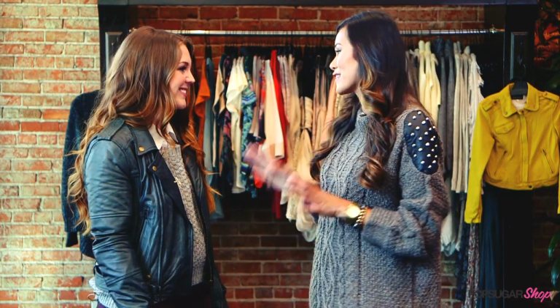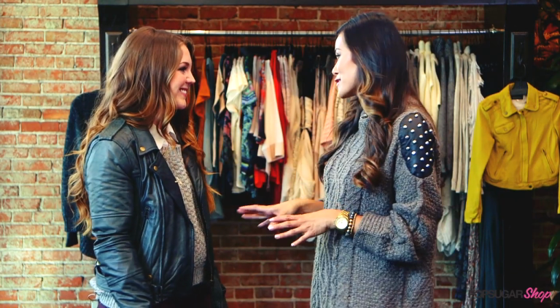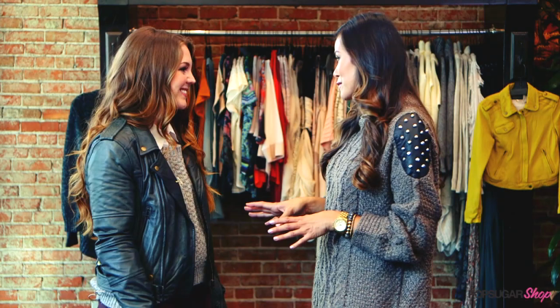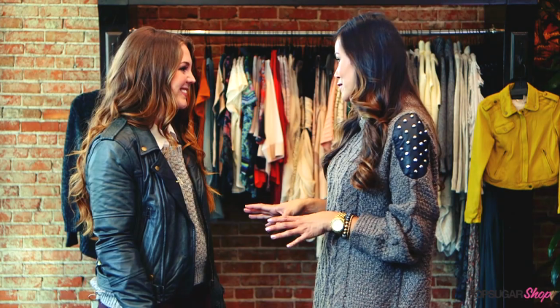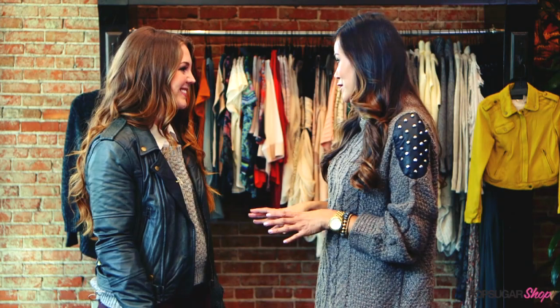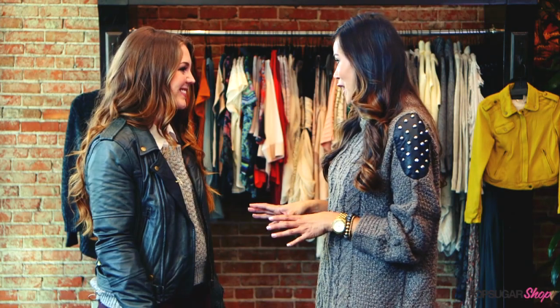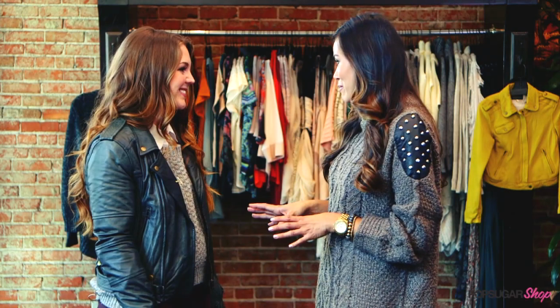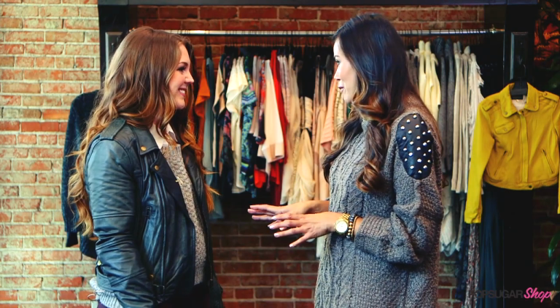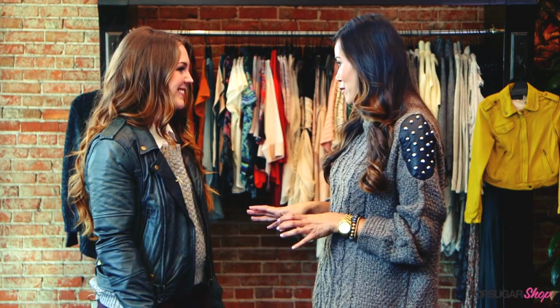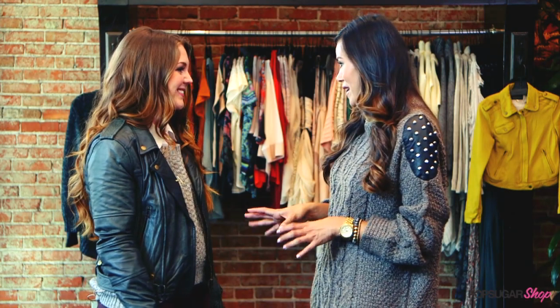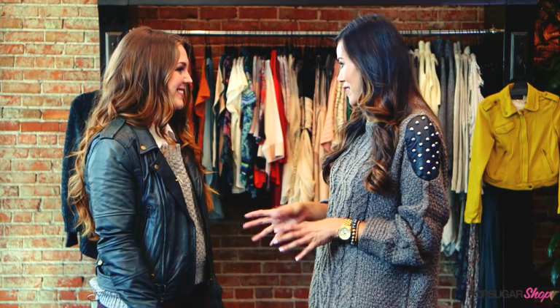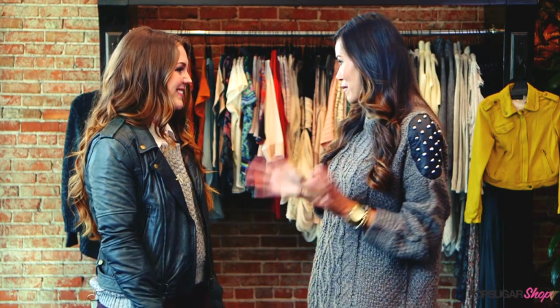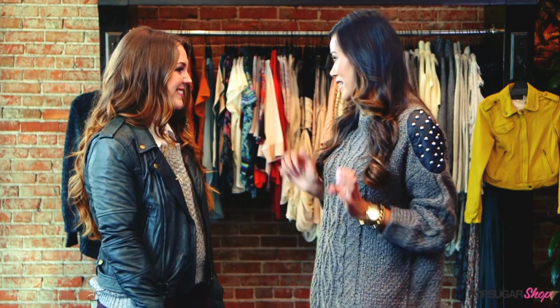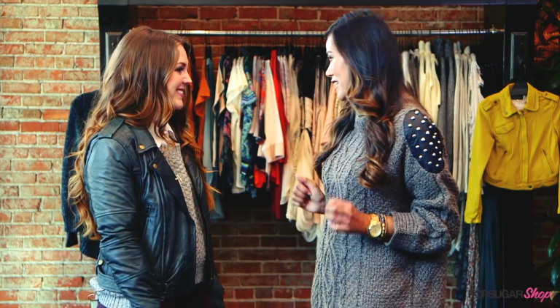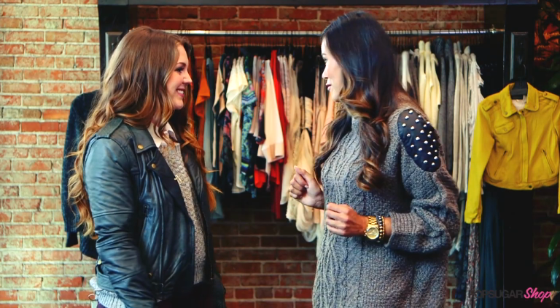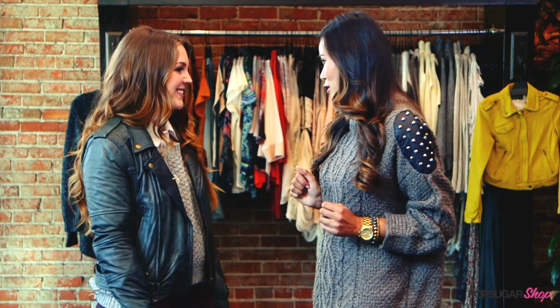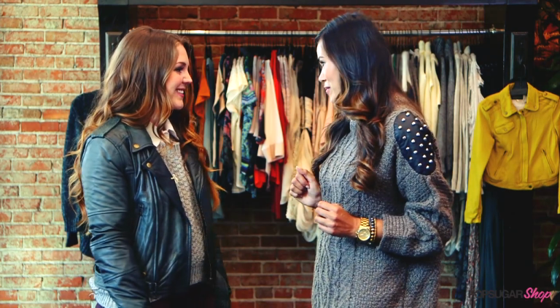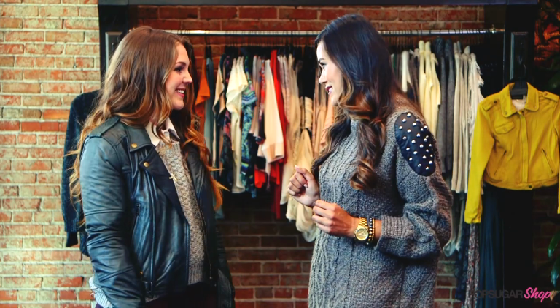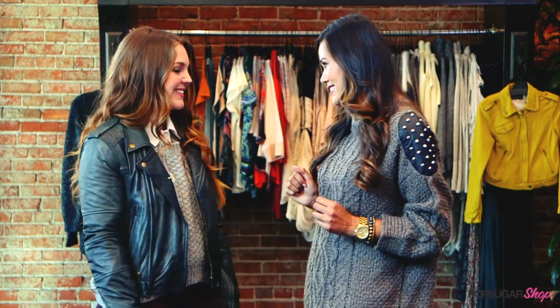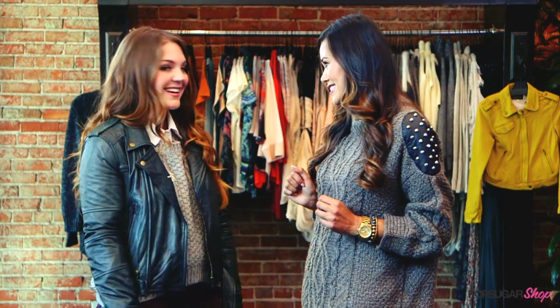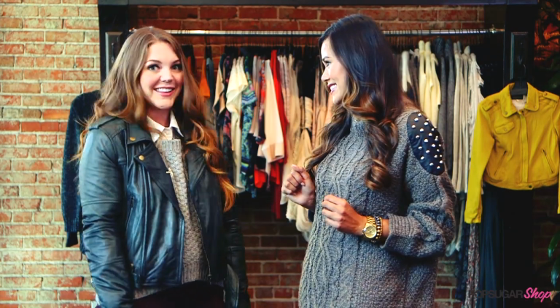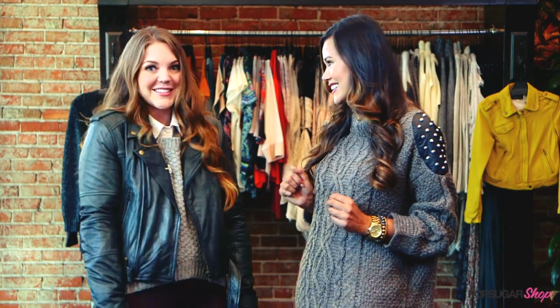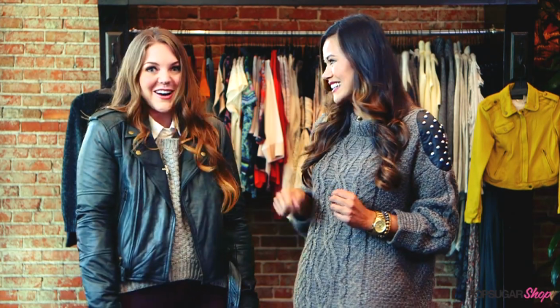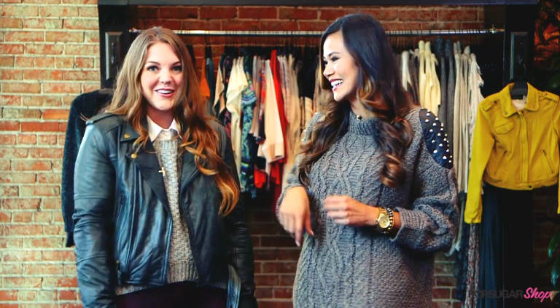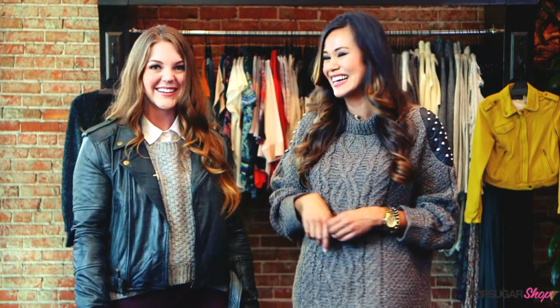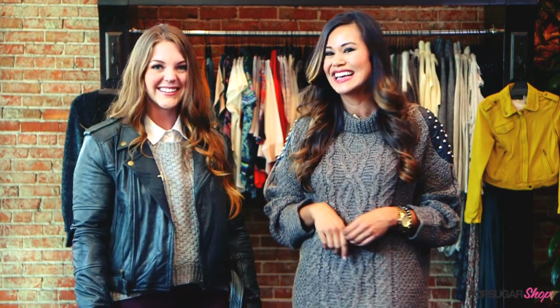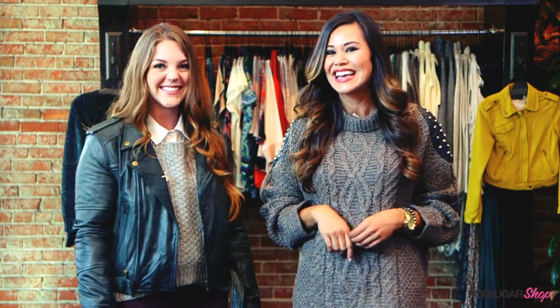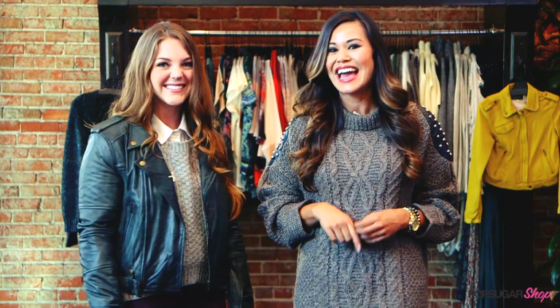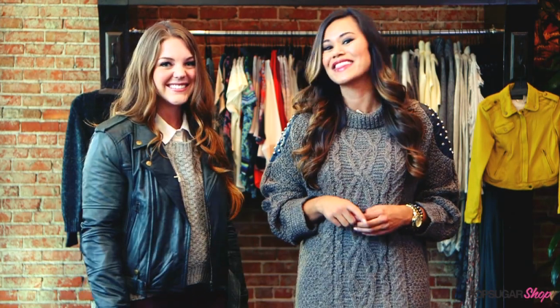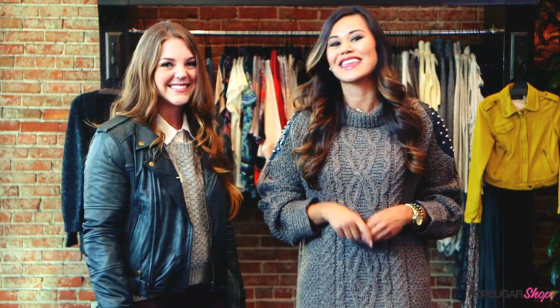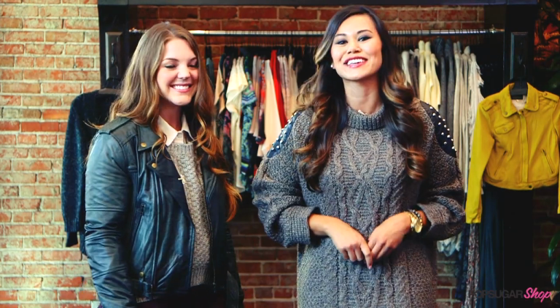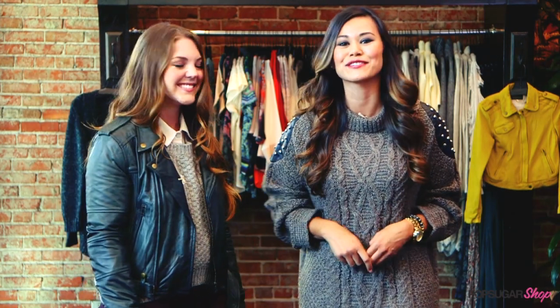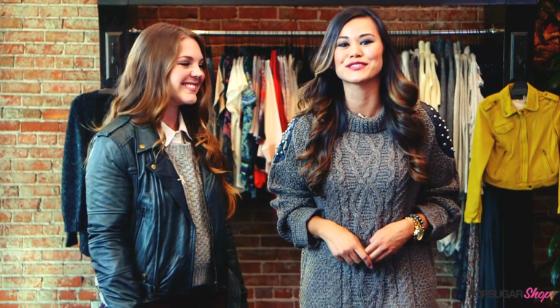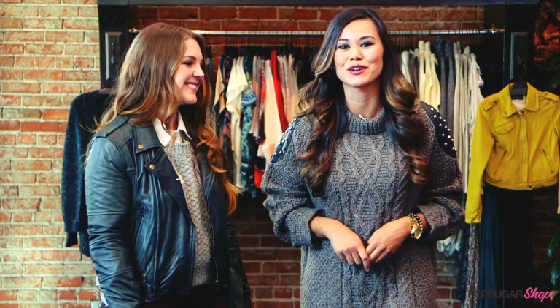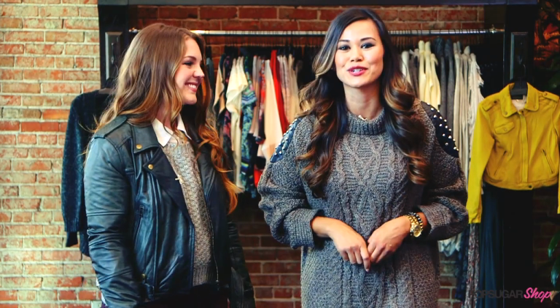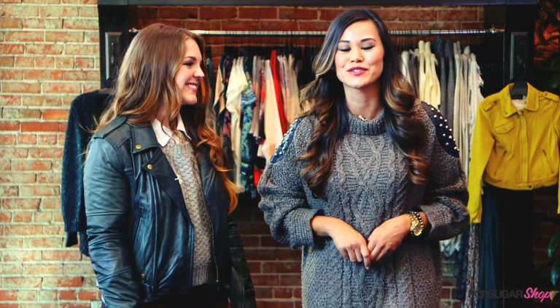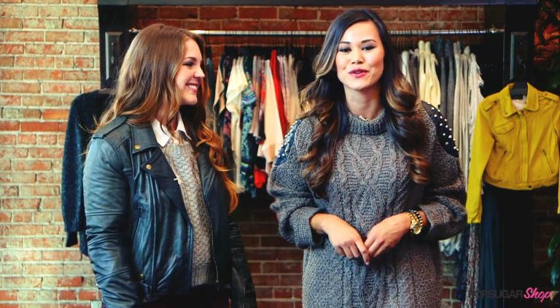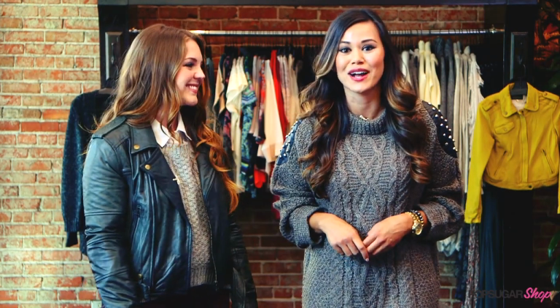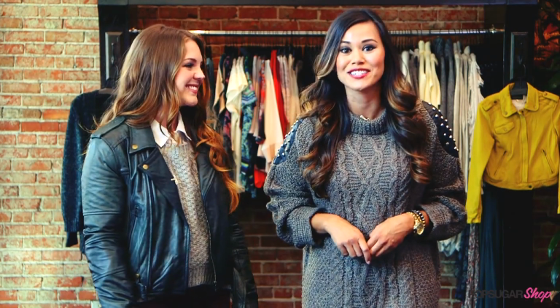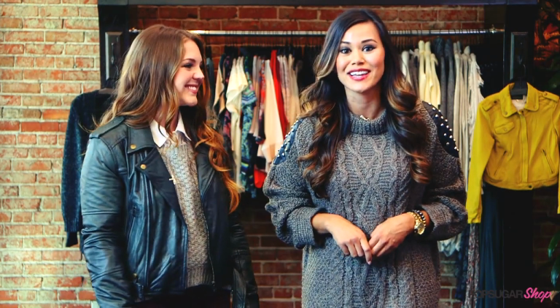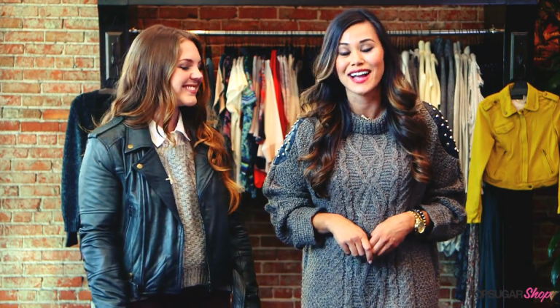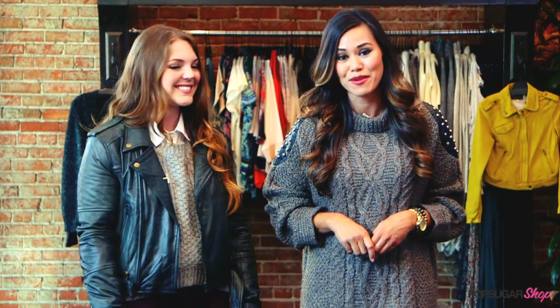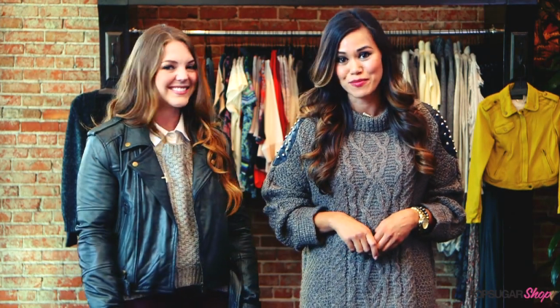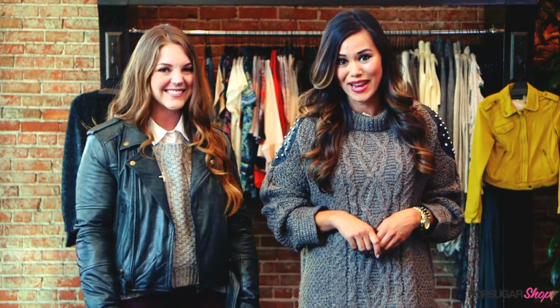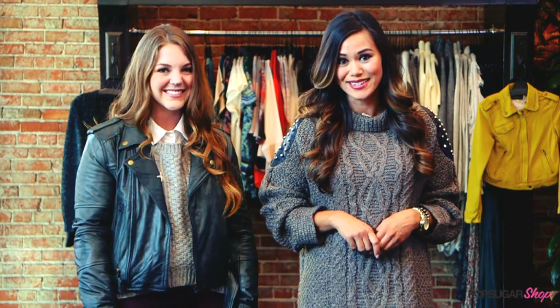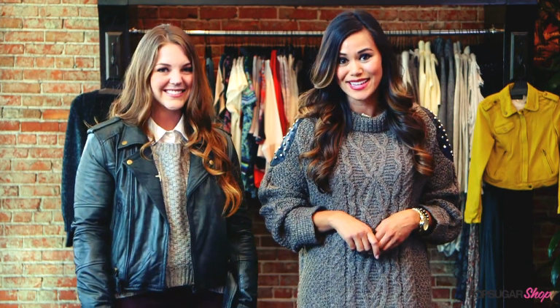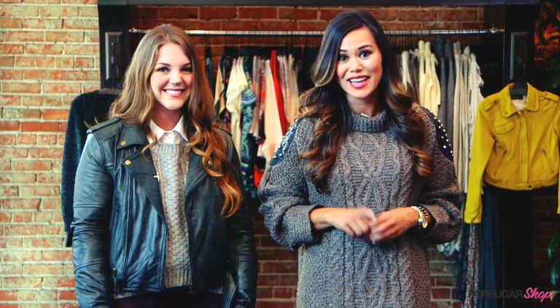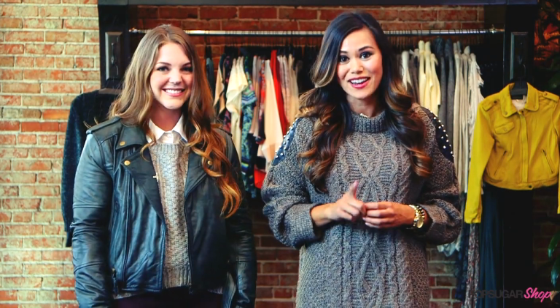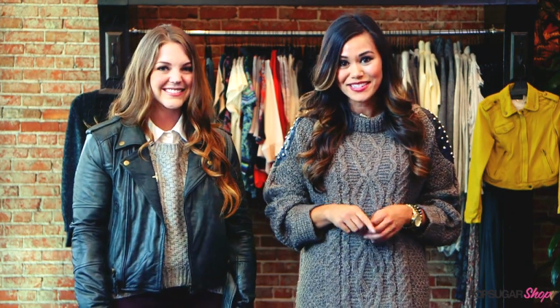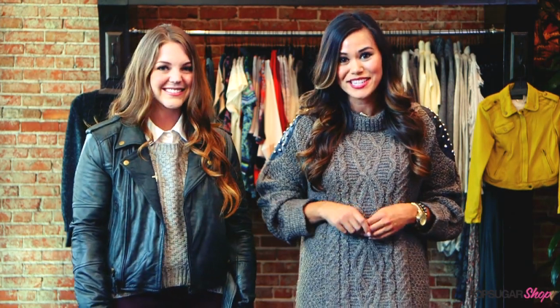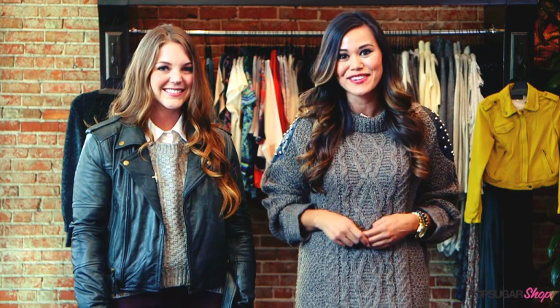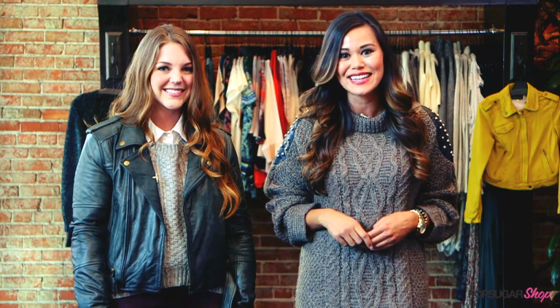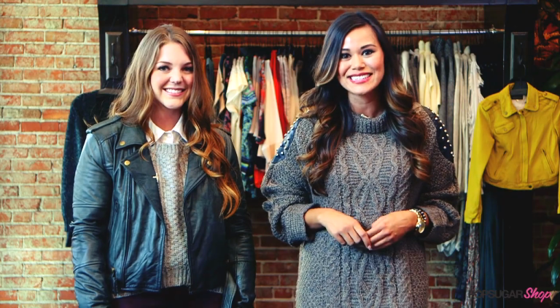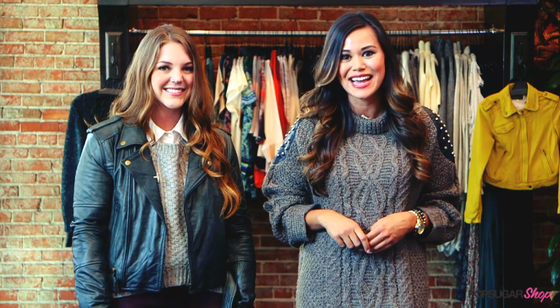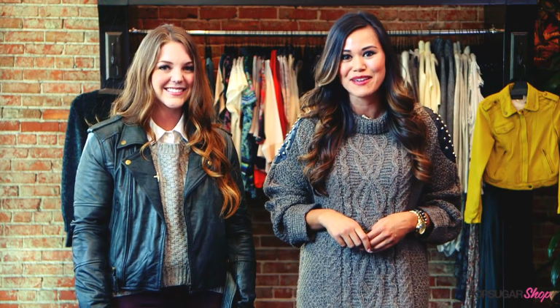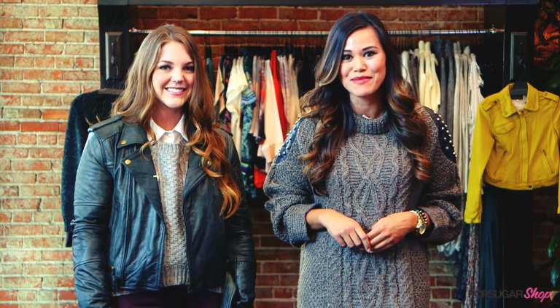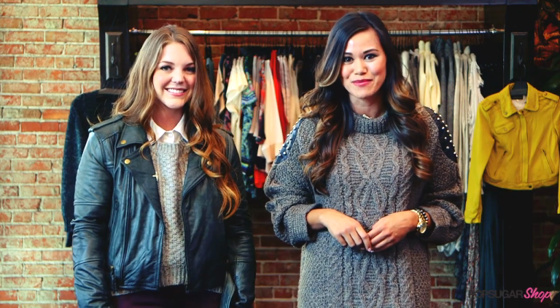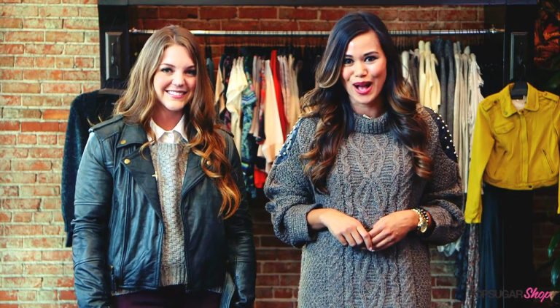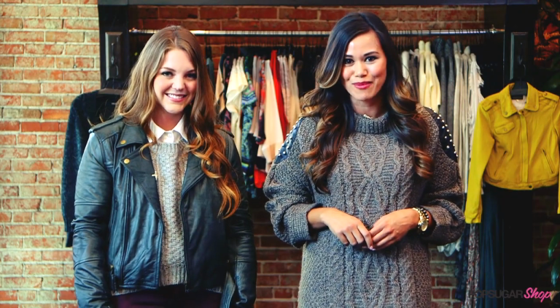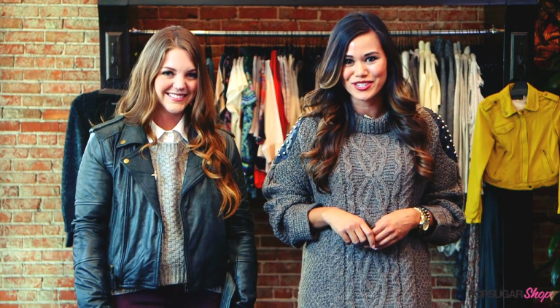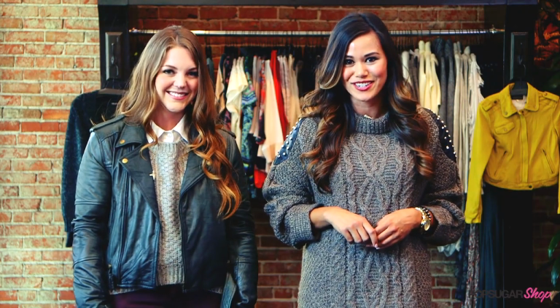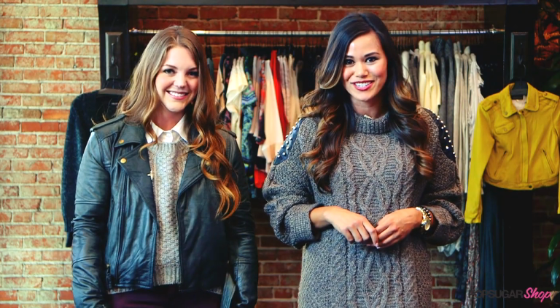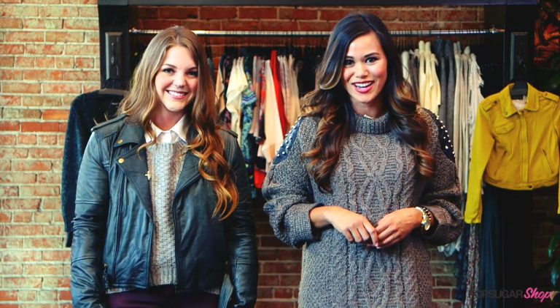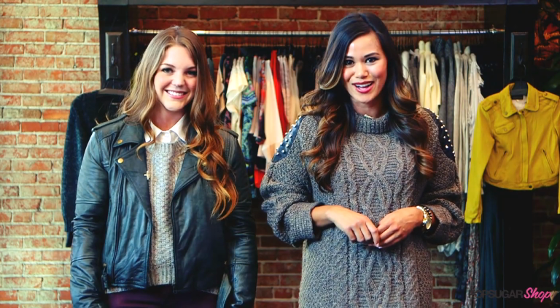Thank you so much for shopping with me — I think we need to get more pieces. Let's go! And thank you so much for watching. I'm Brandy, and I'll see you next time on PopSugar Shop.